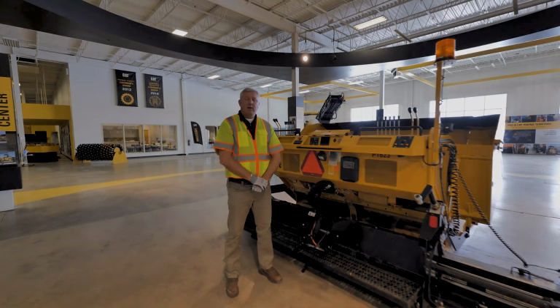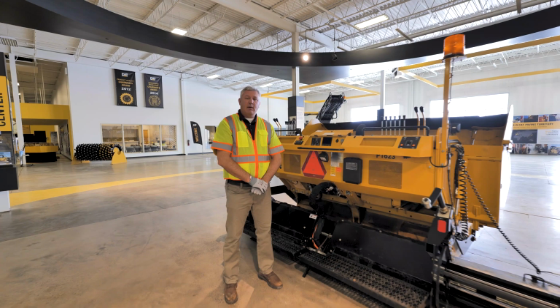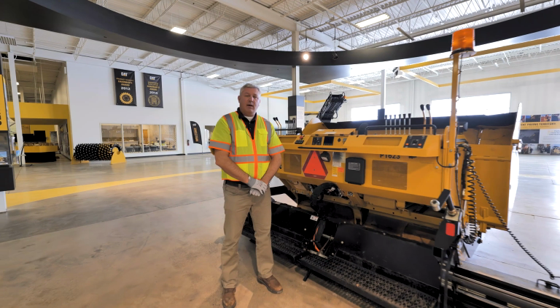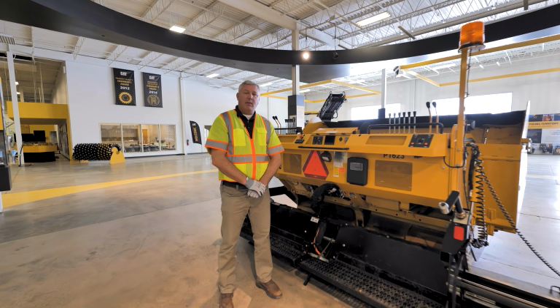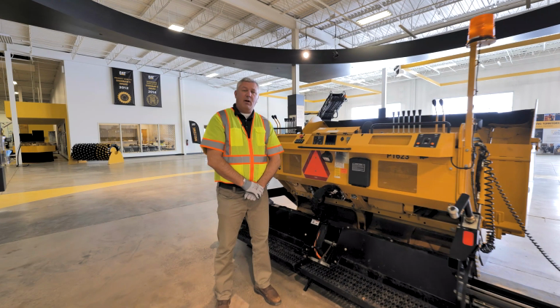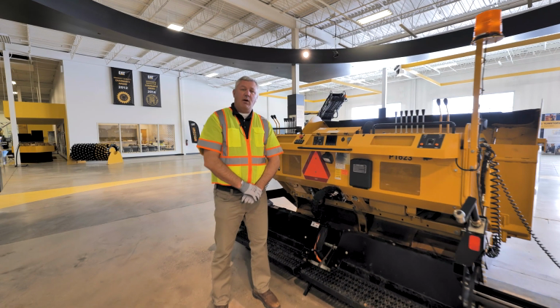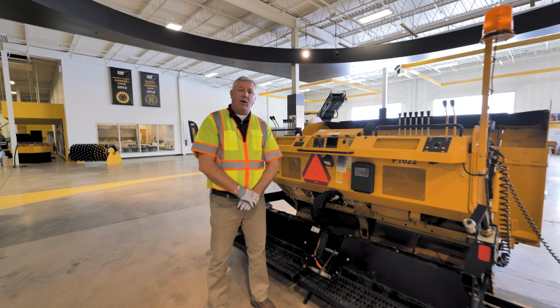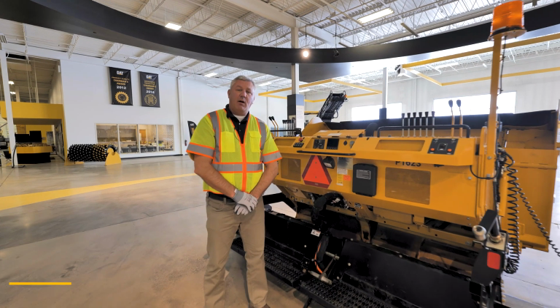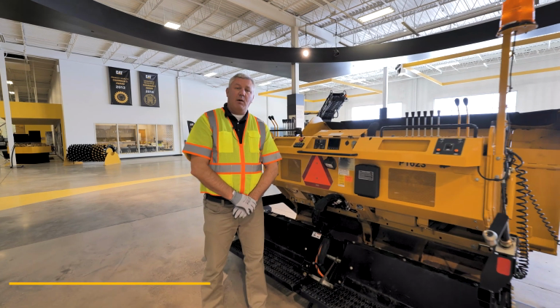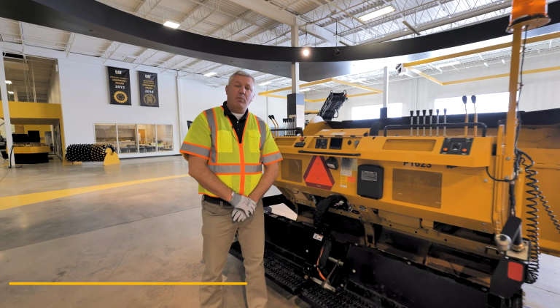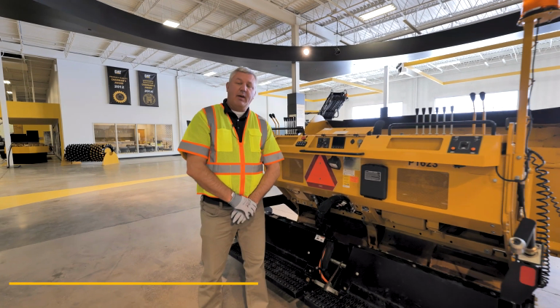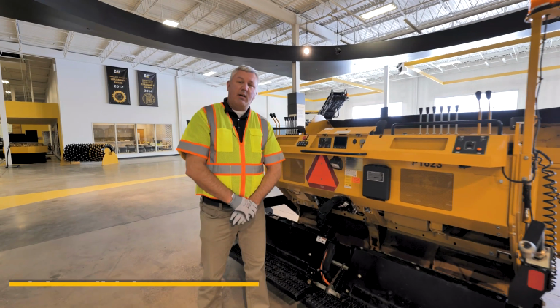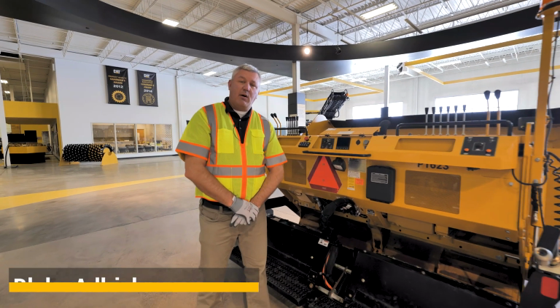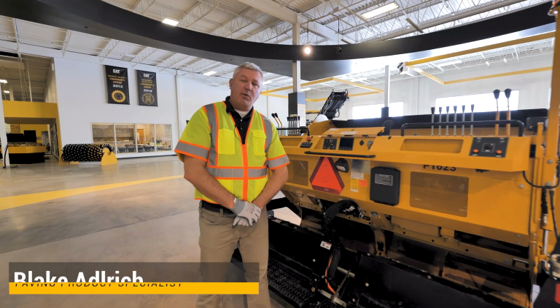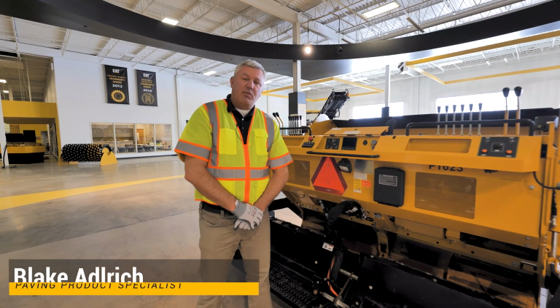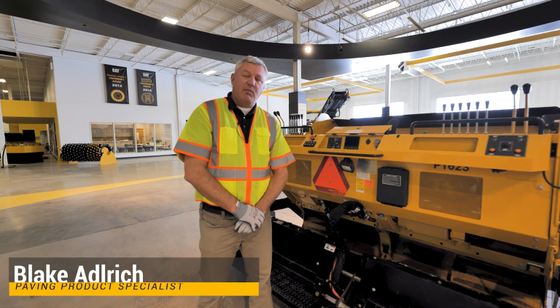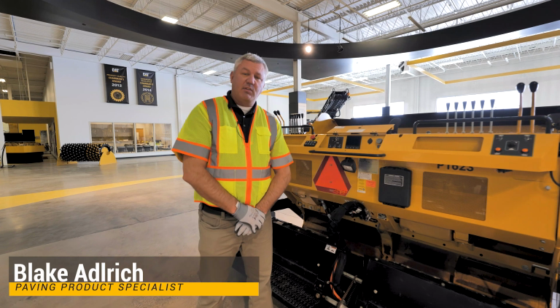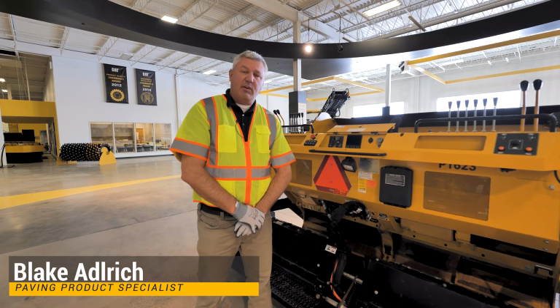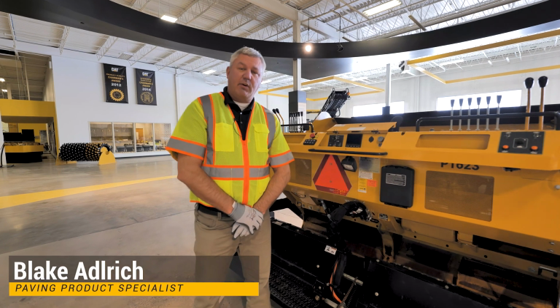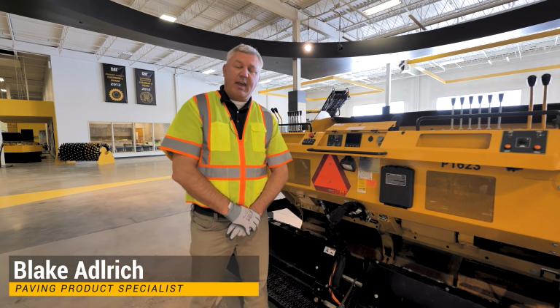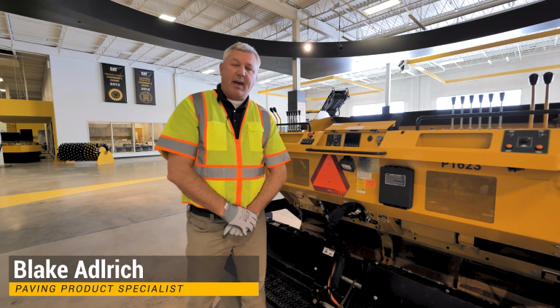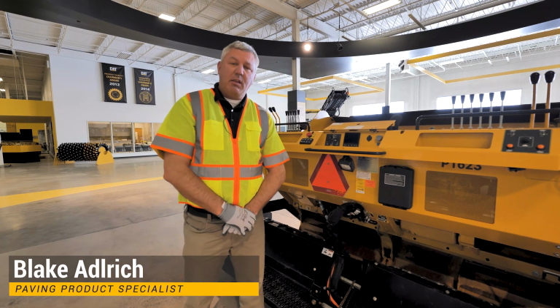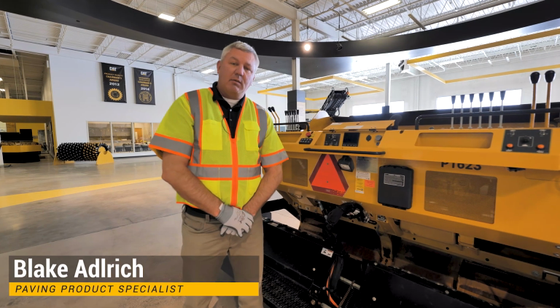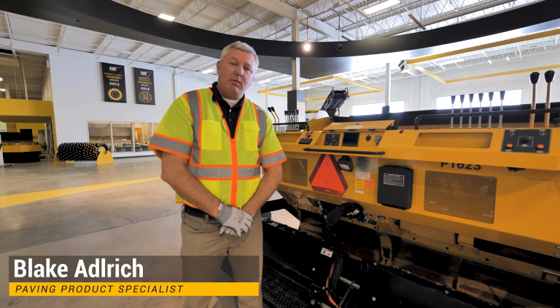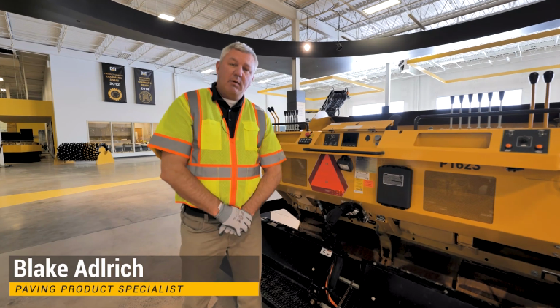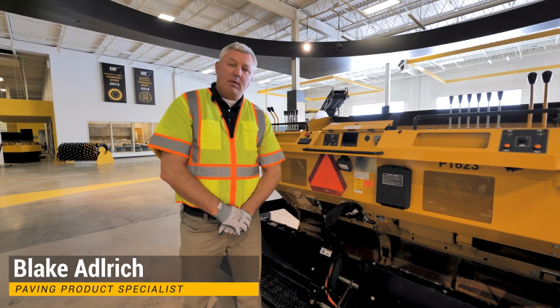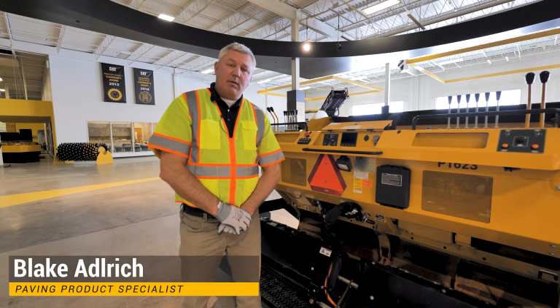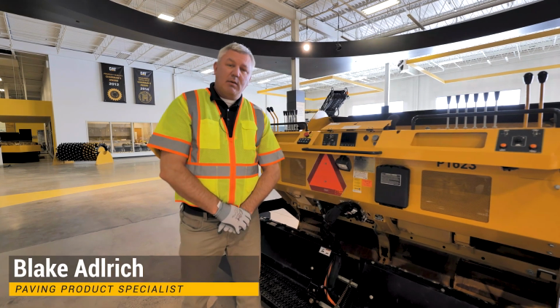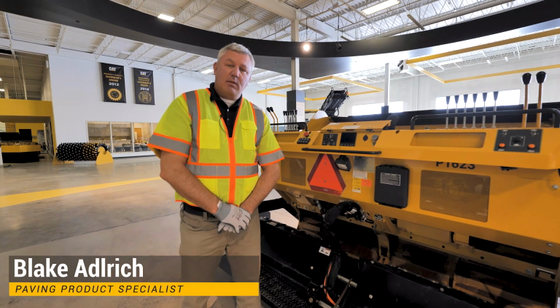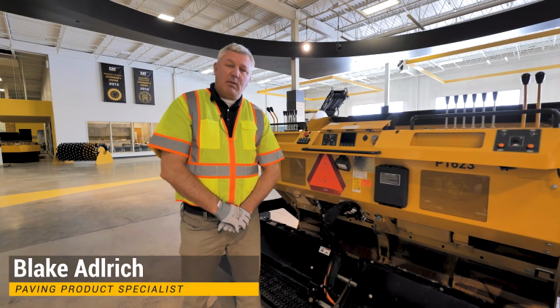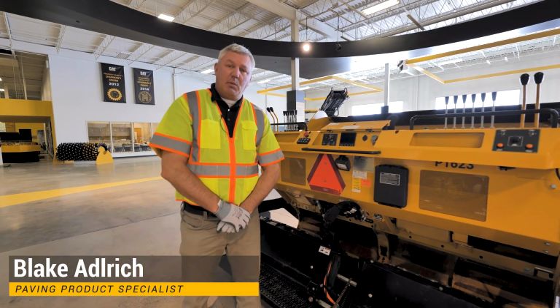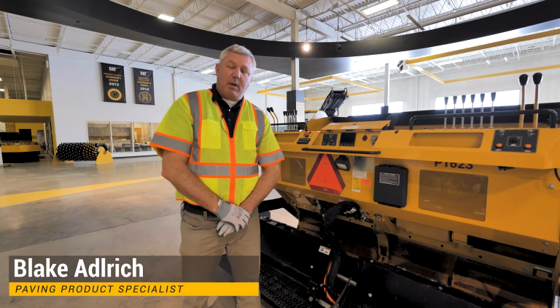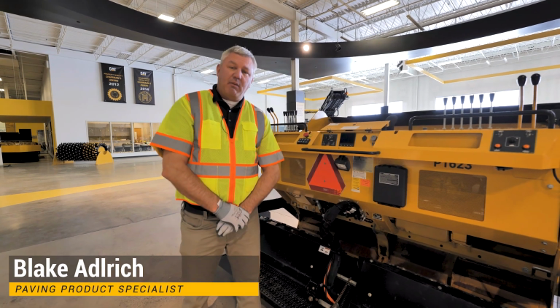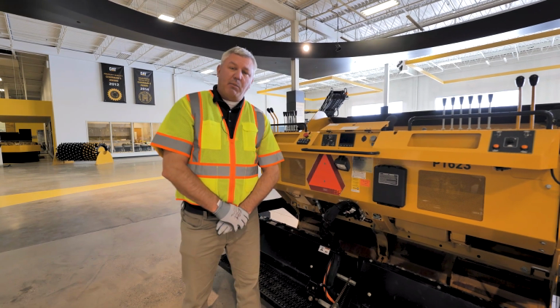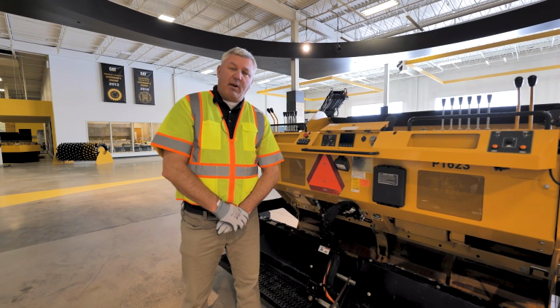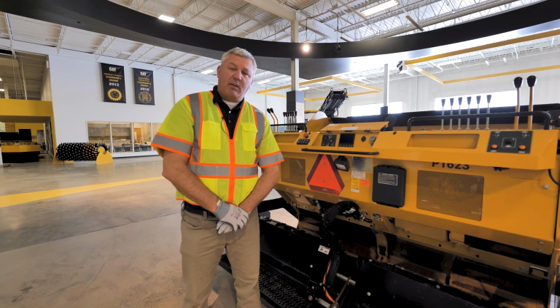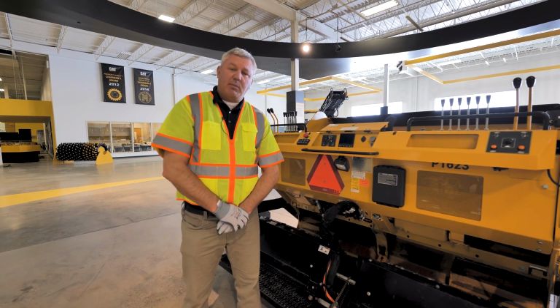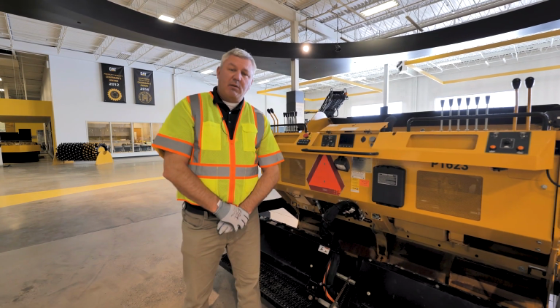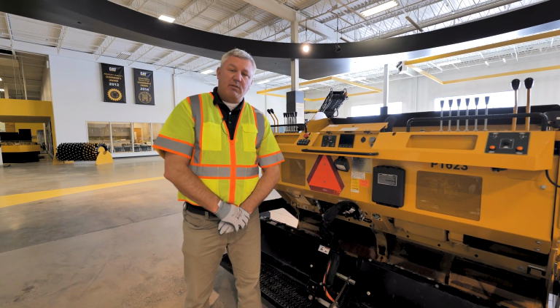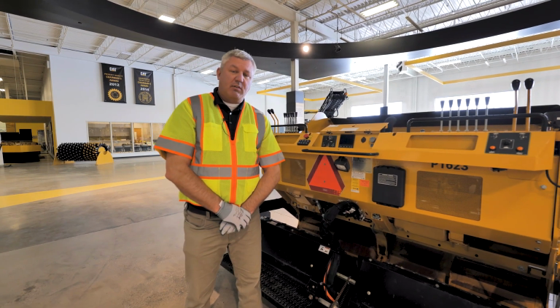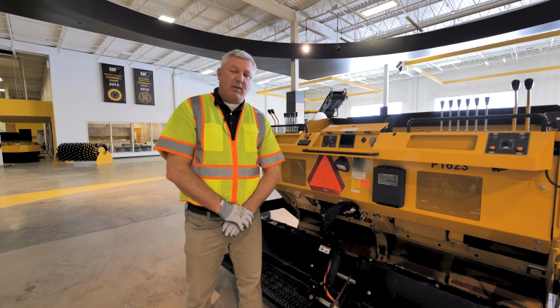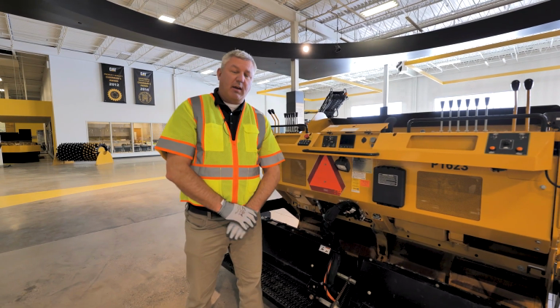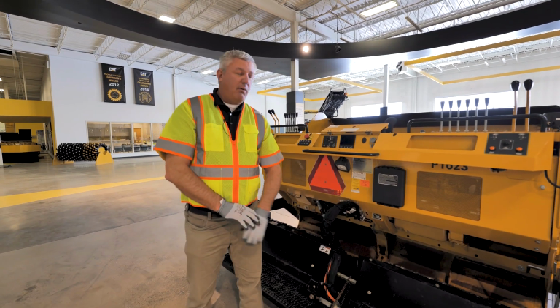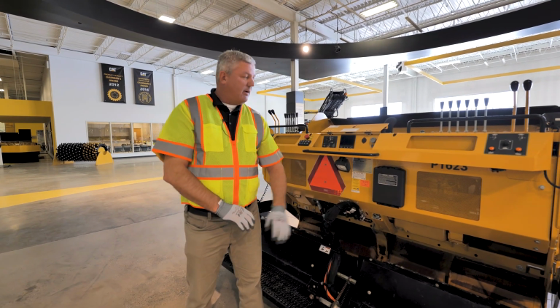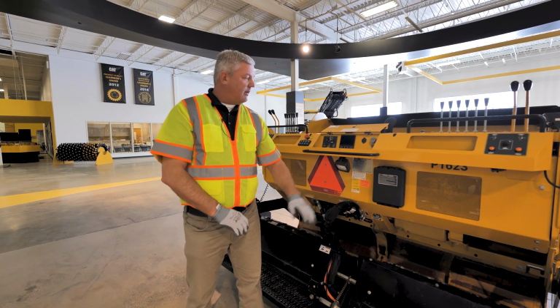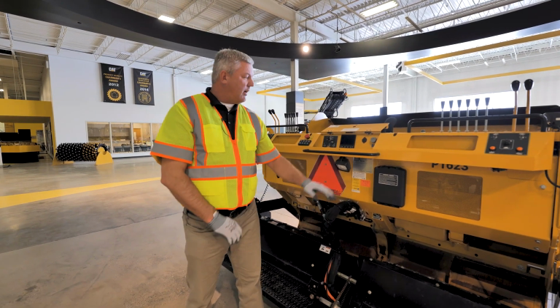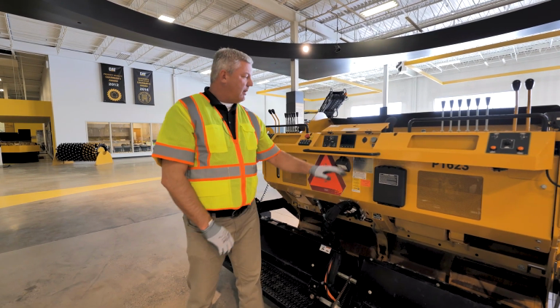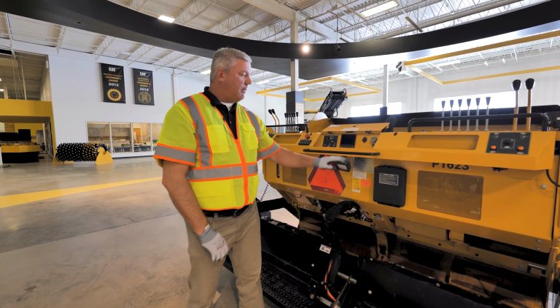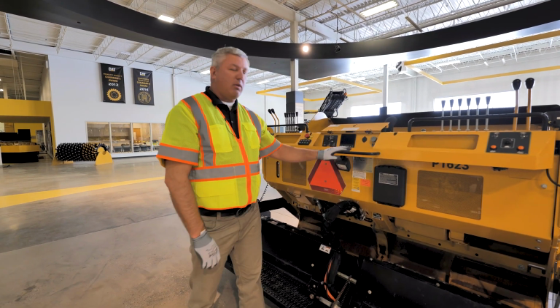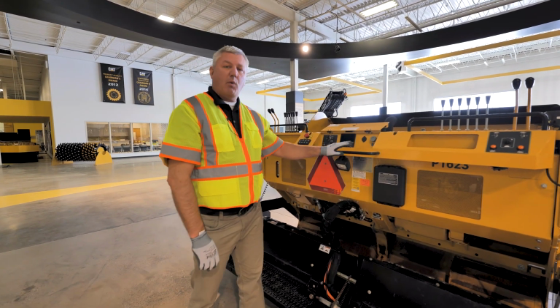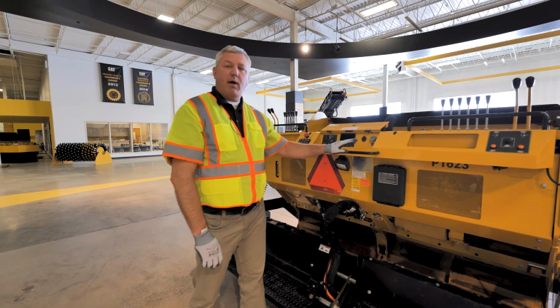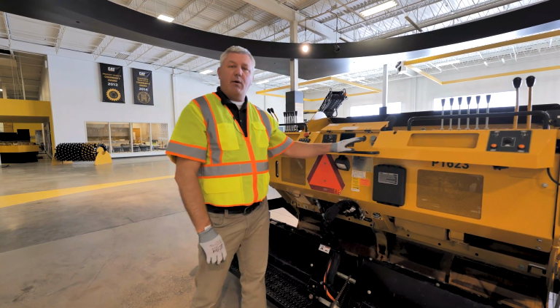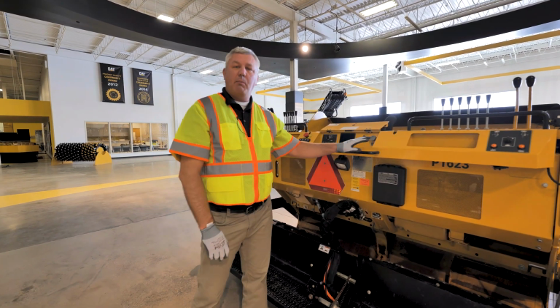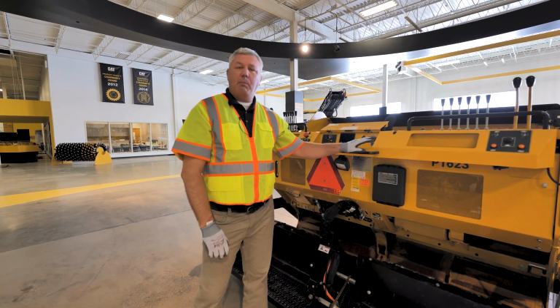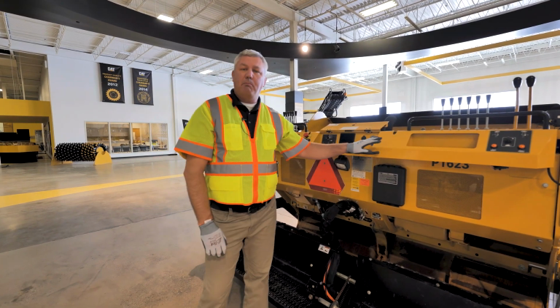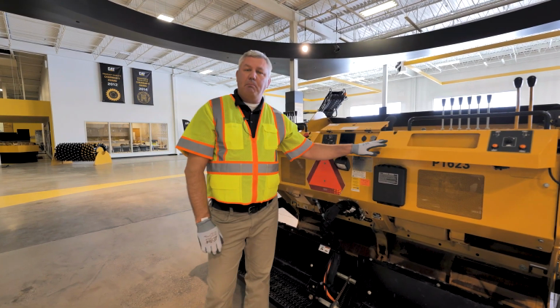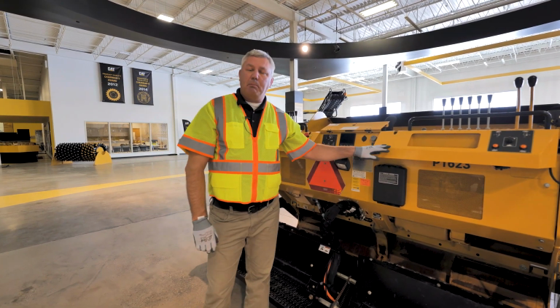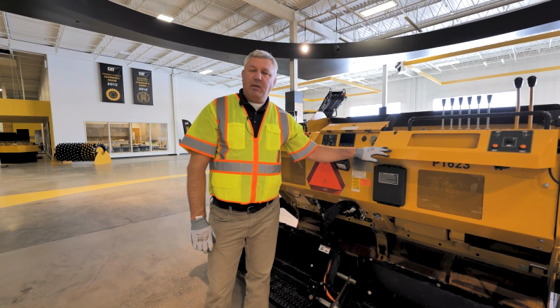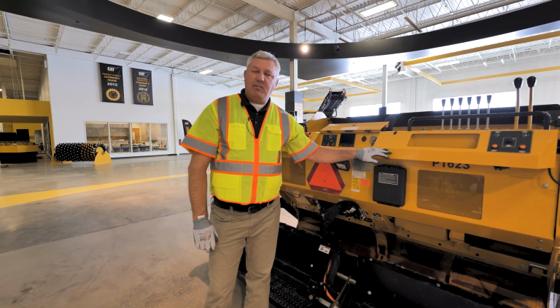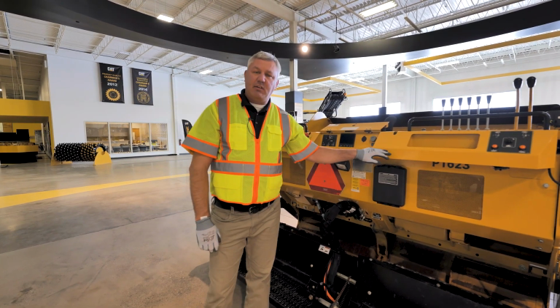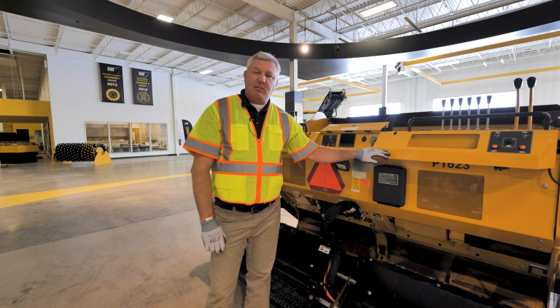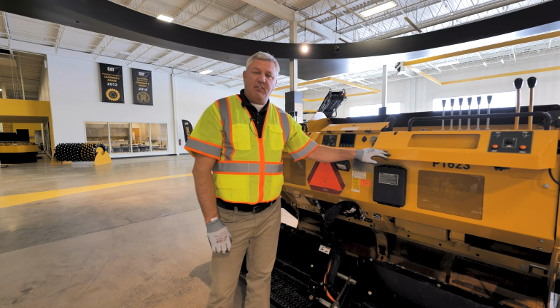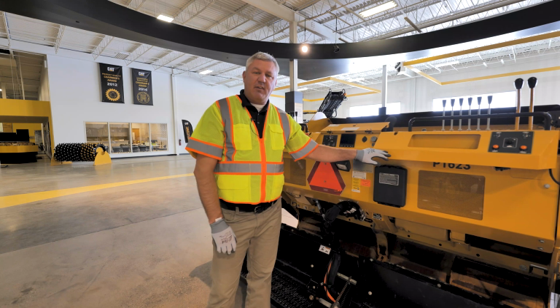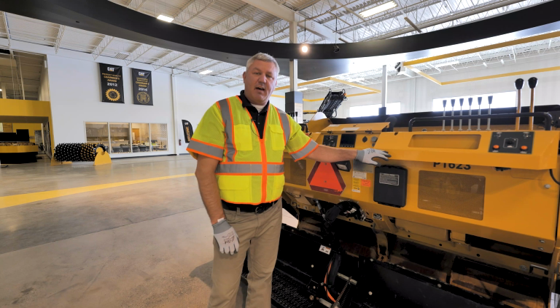Hi there, I'm Blake Aldridge from Ziegler Cat, the paving product specialist. Today we're going to talk about the Weiler P65.